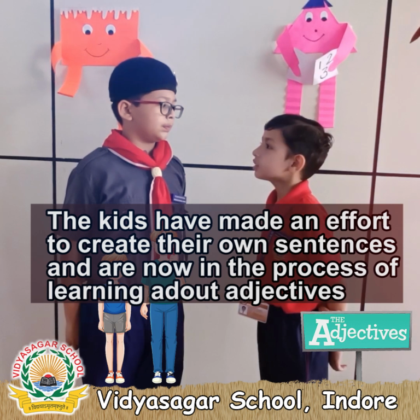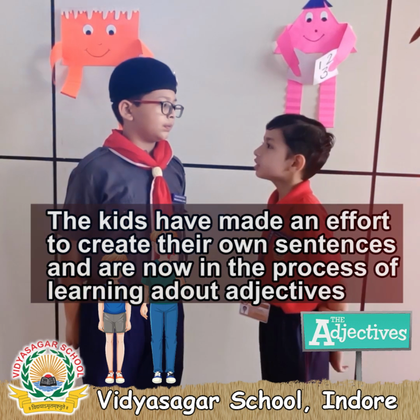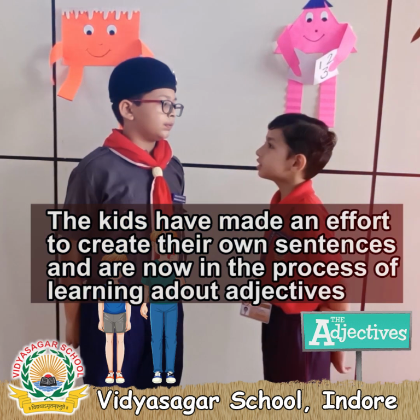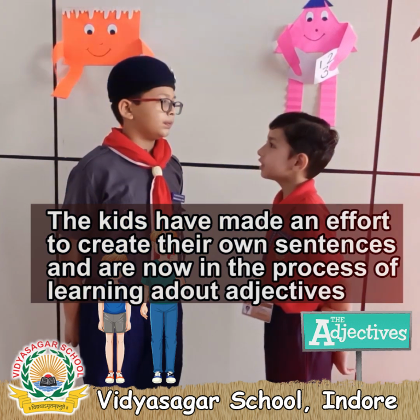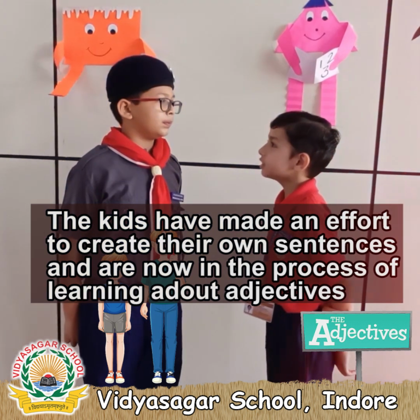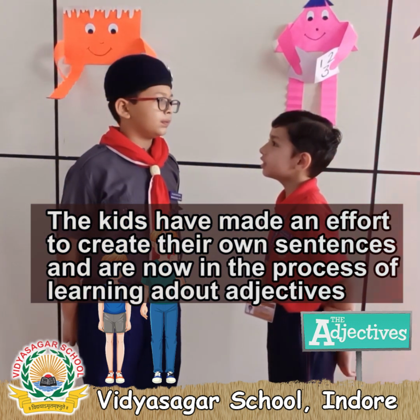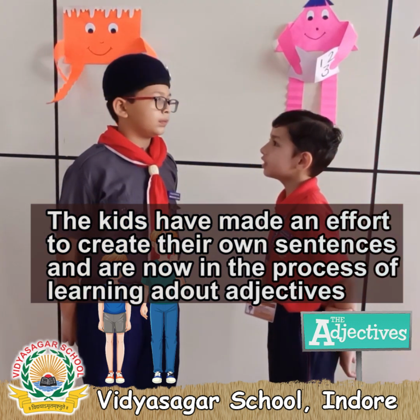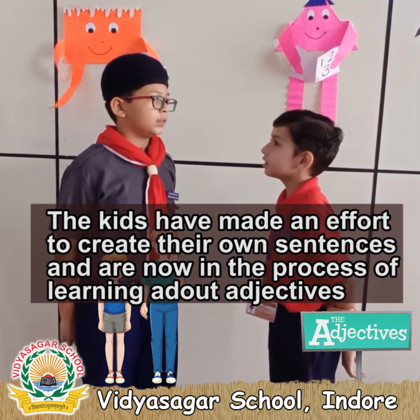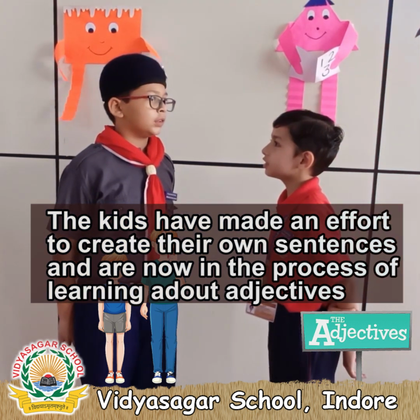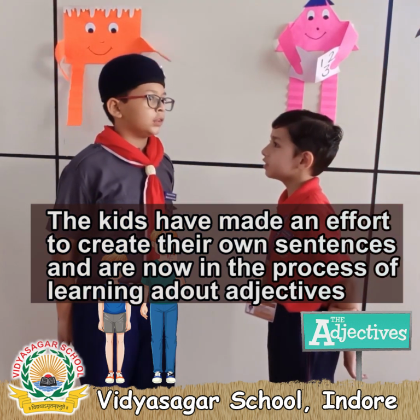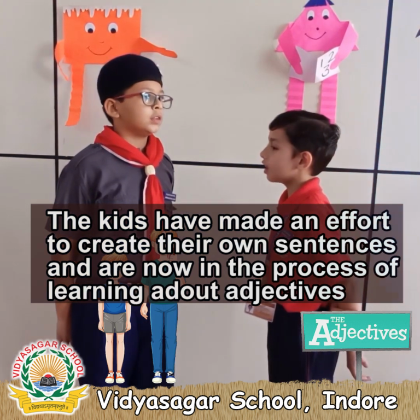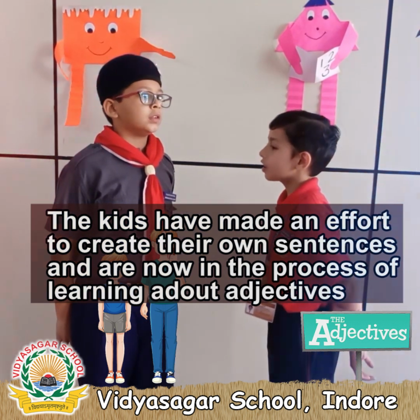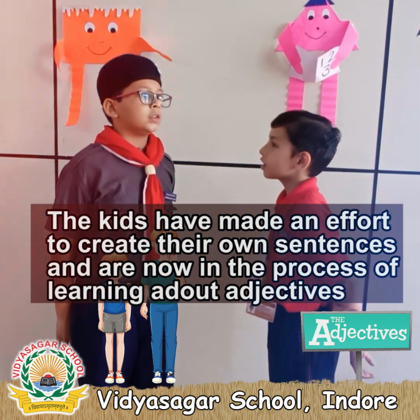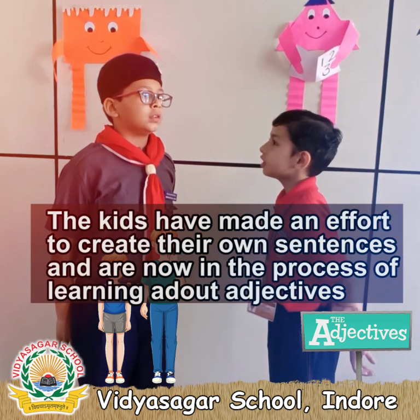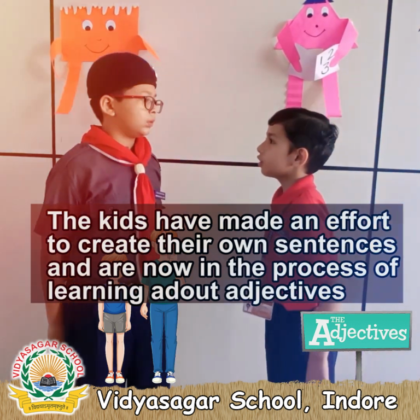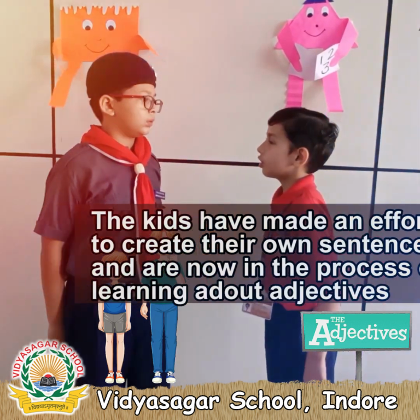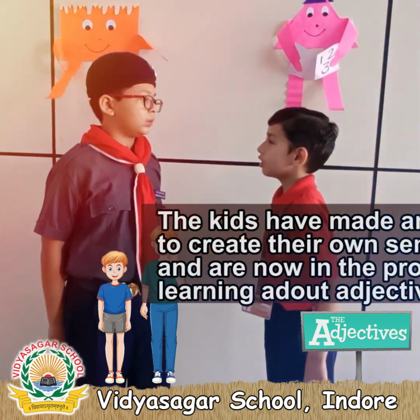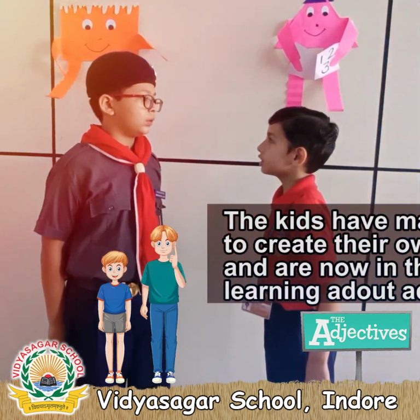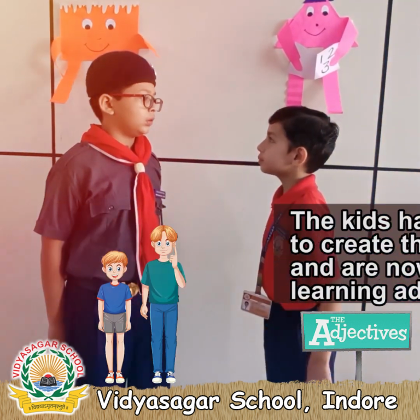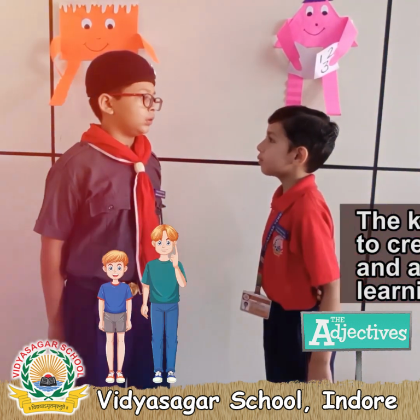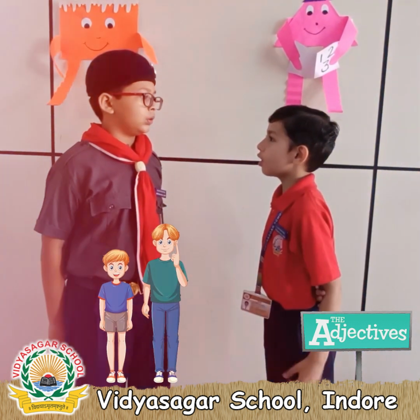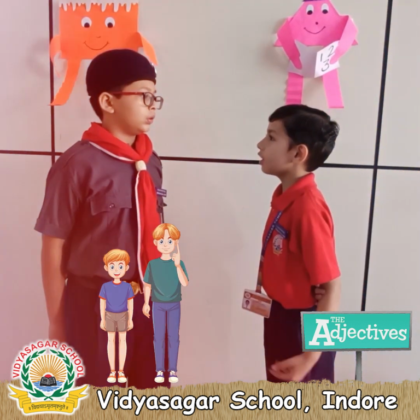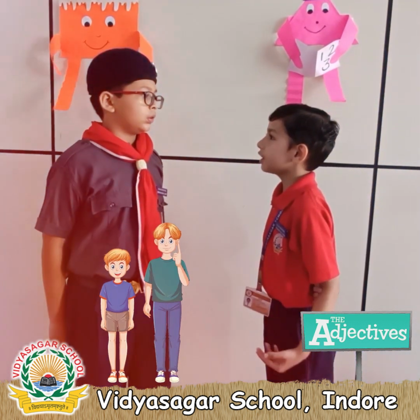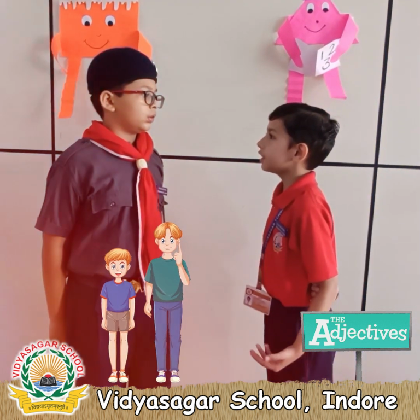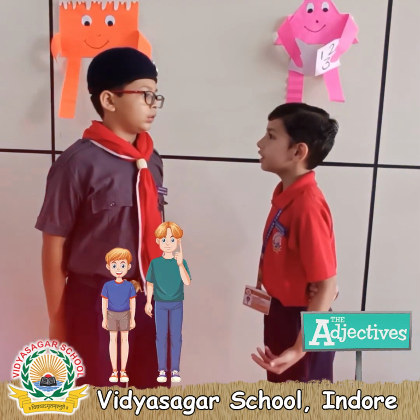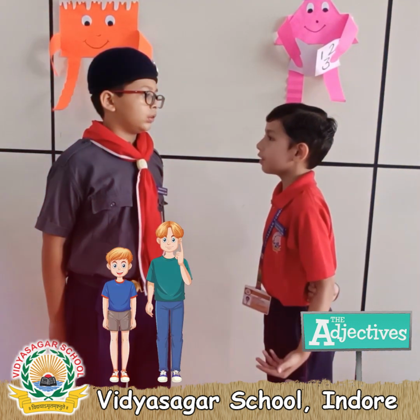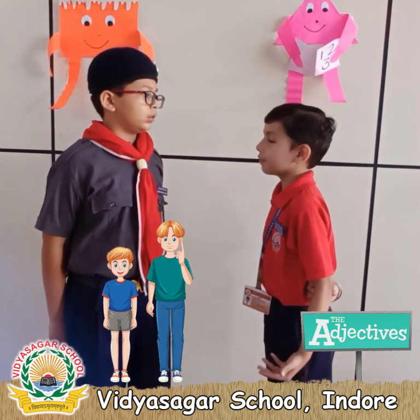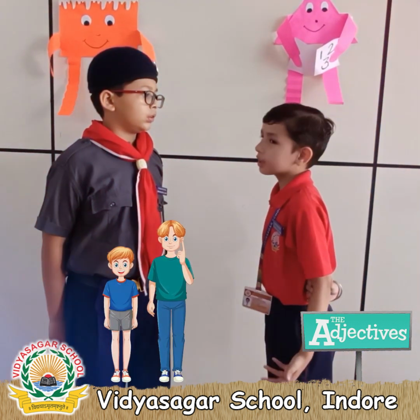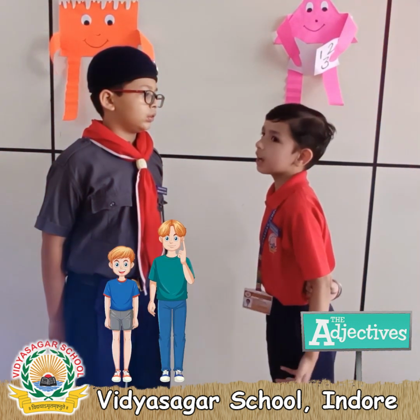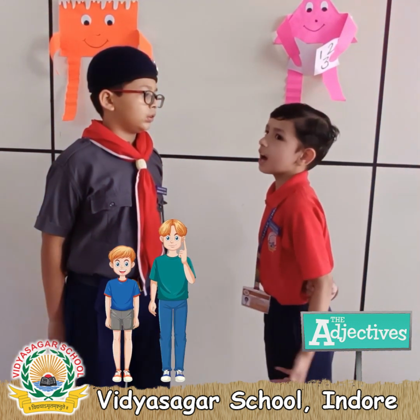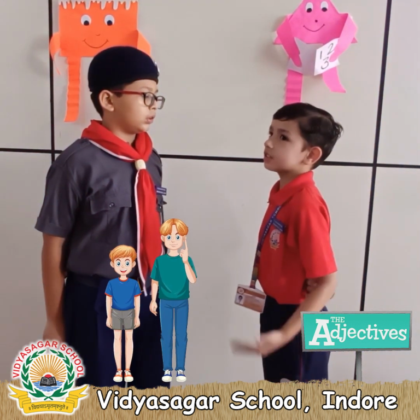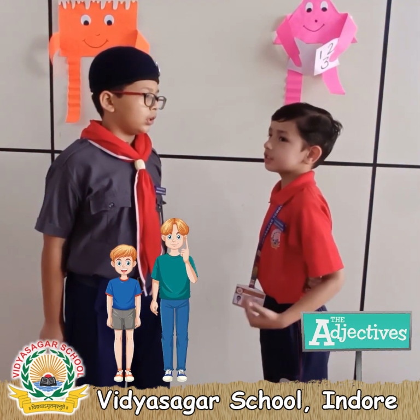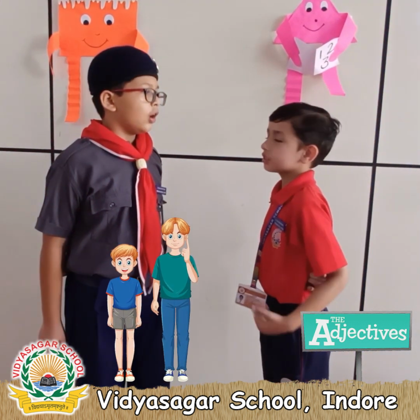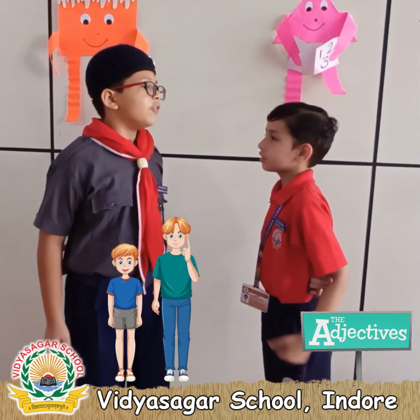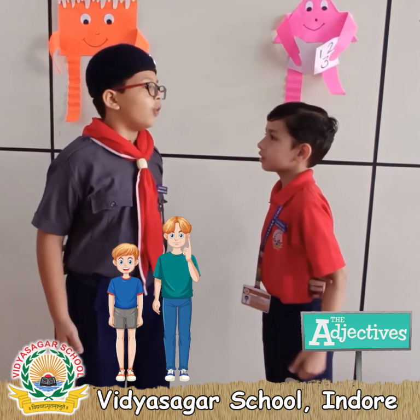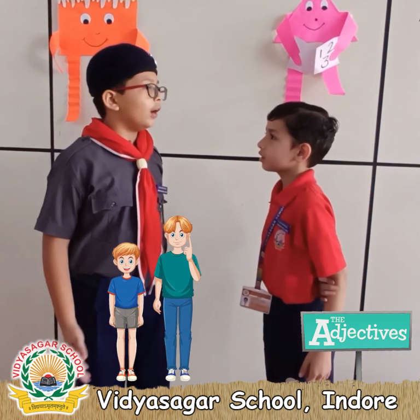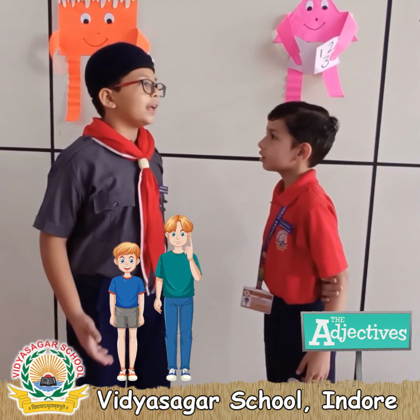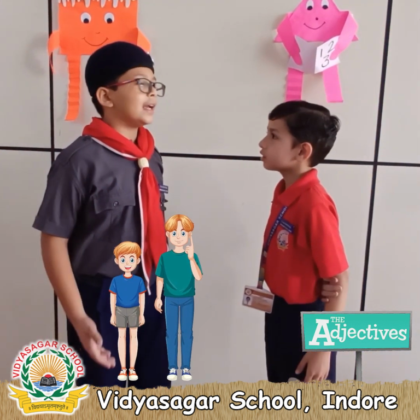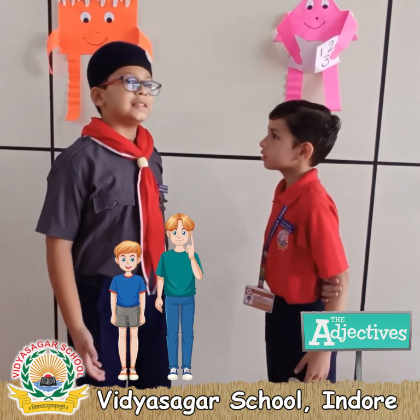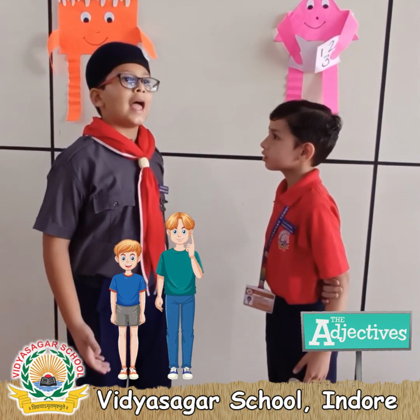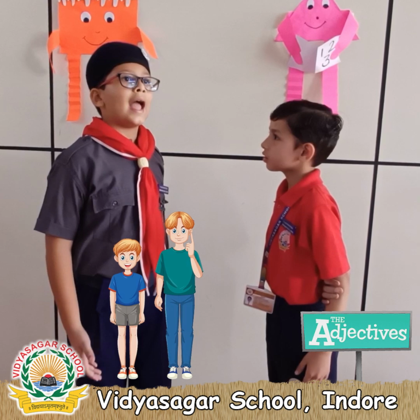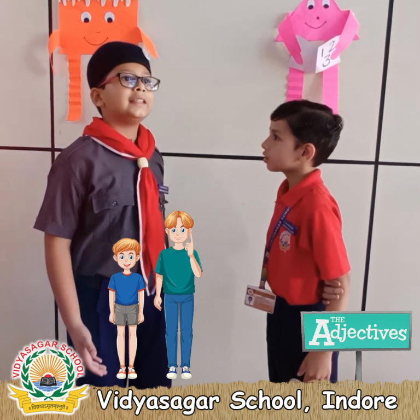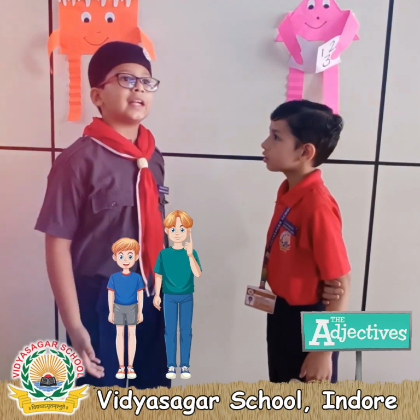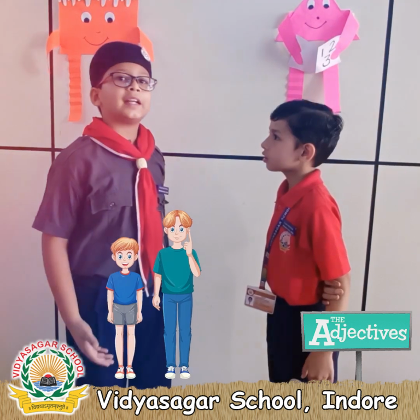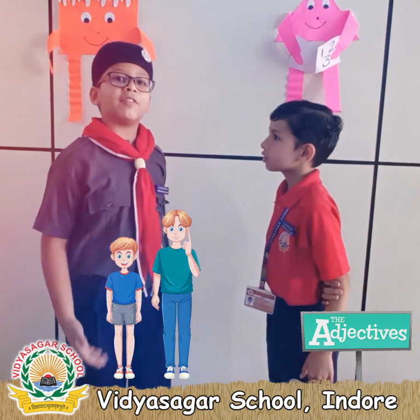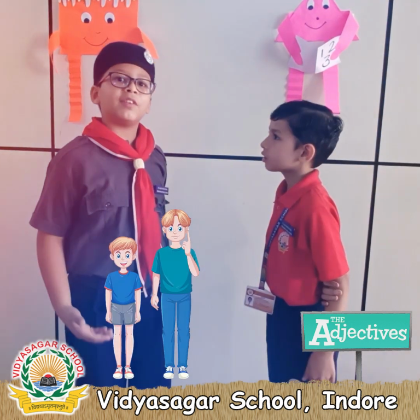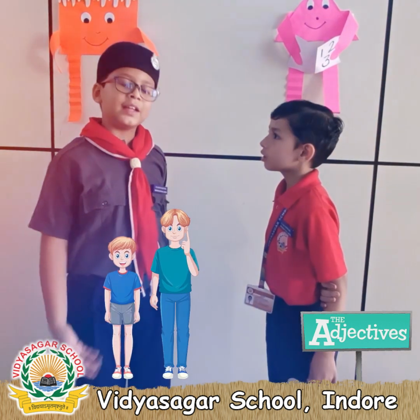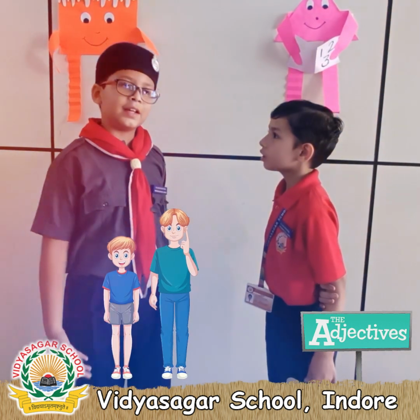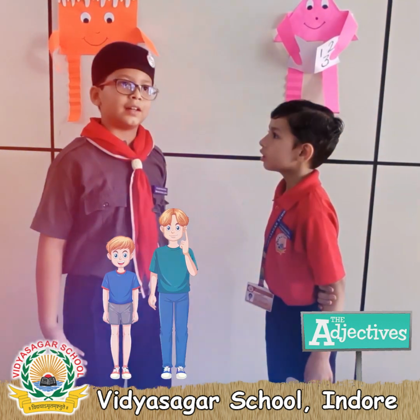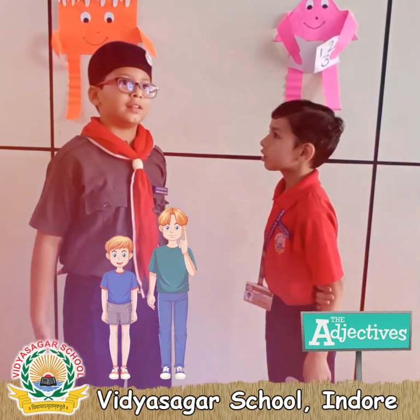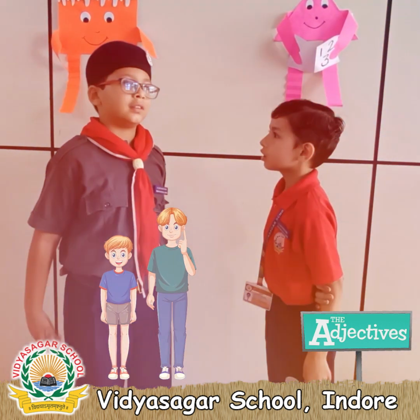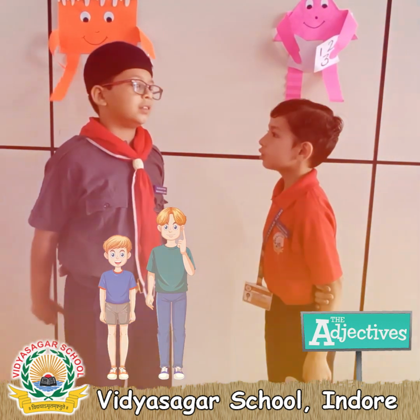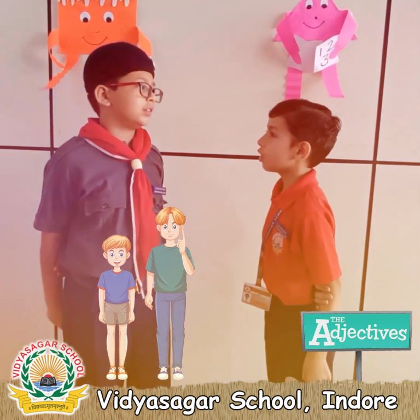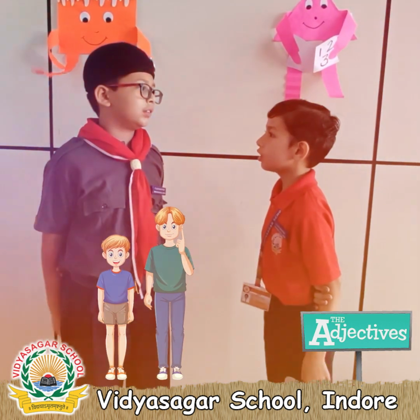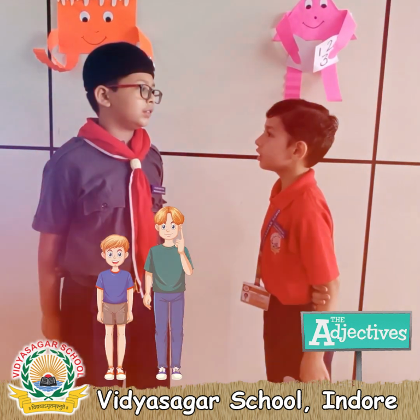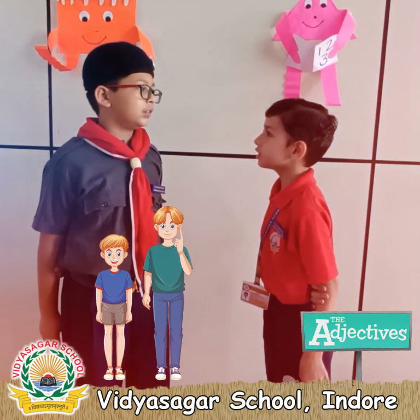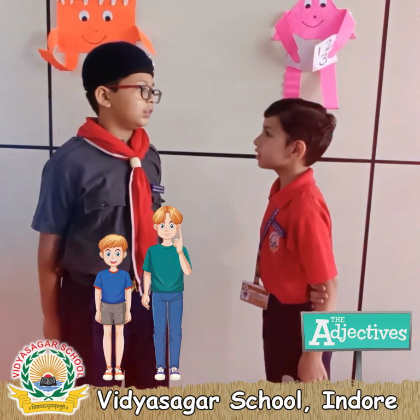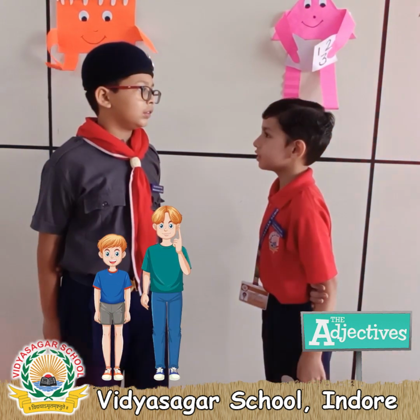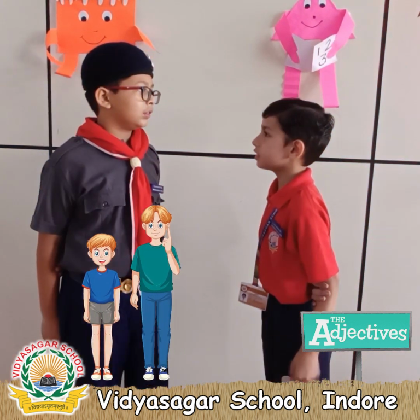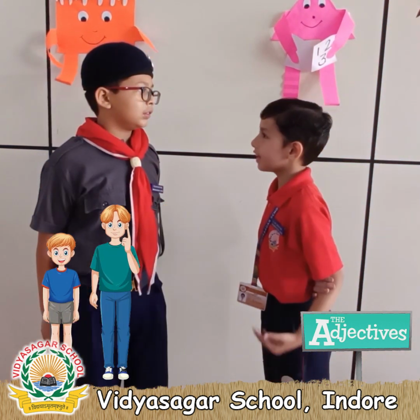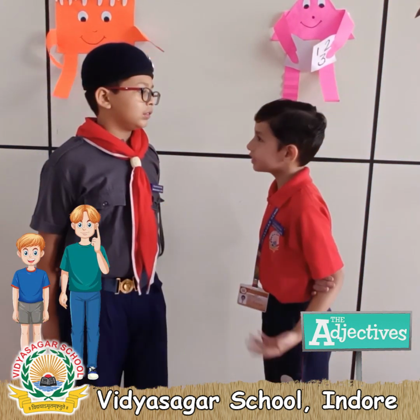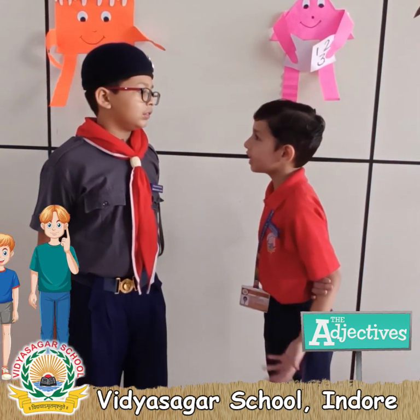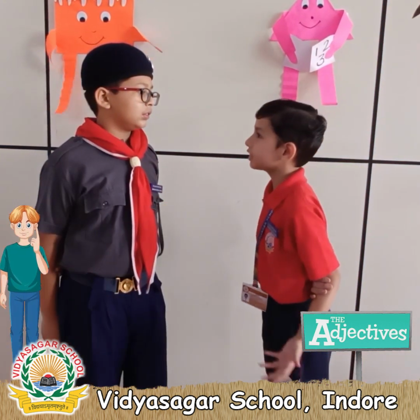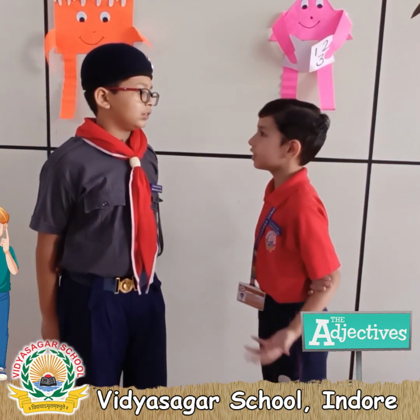Sid is the tallest boy in our class. What is the adjective here? Tallest is the adjective.